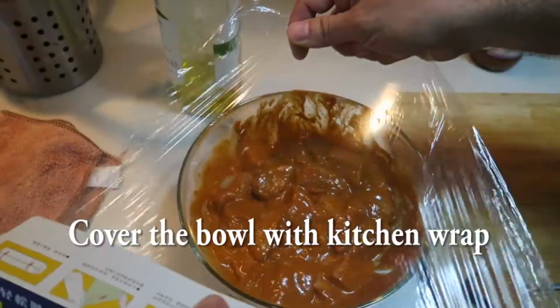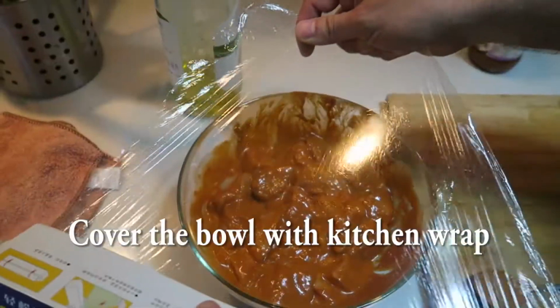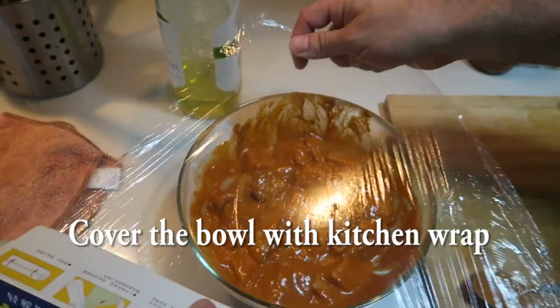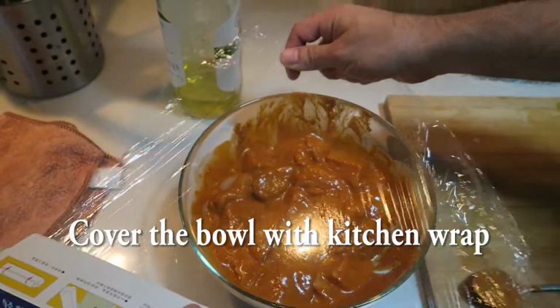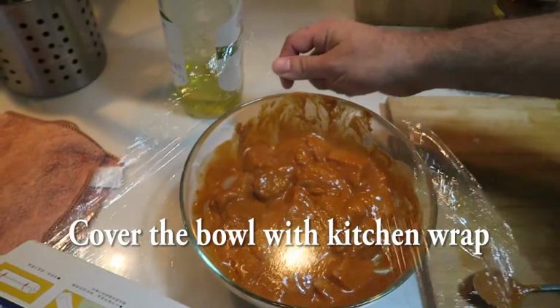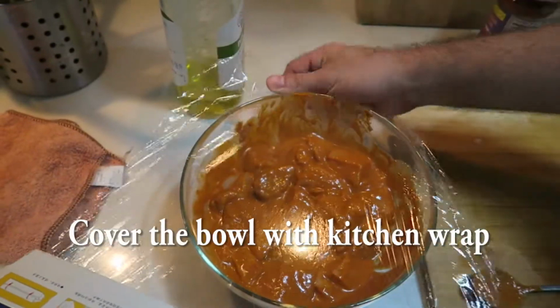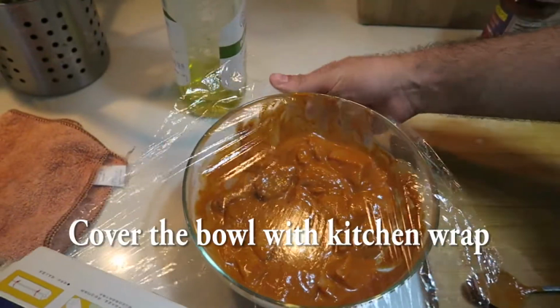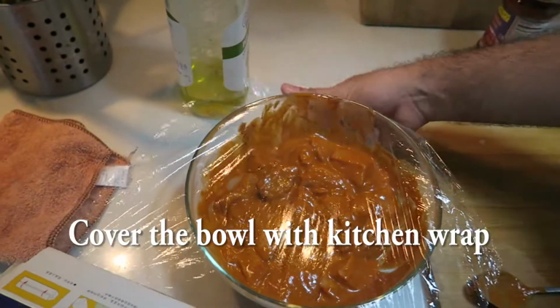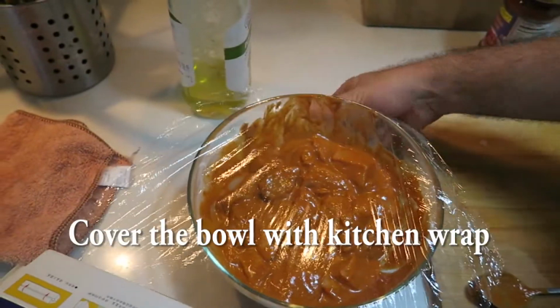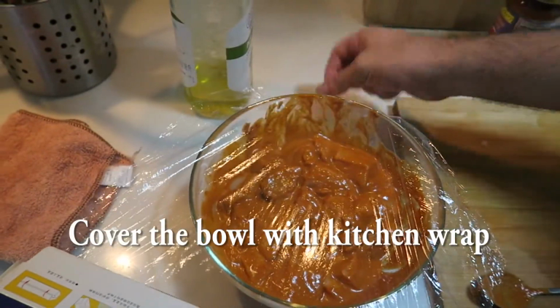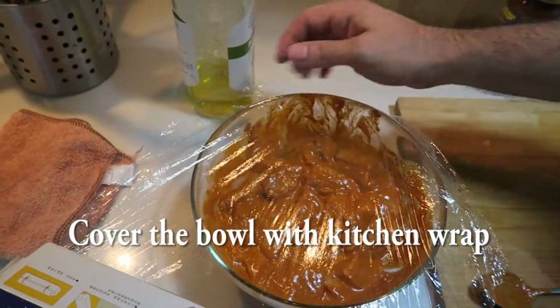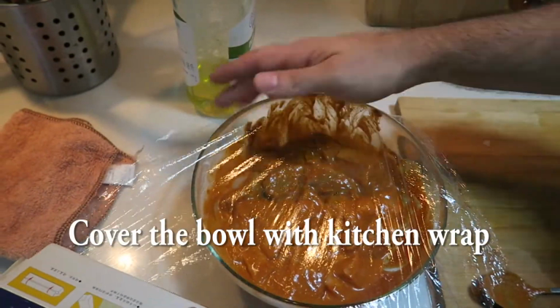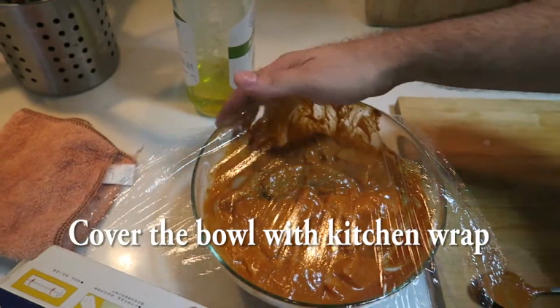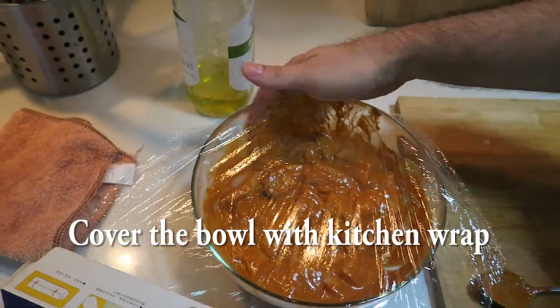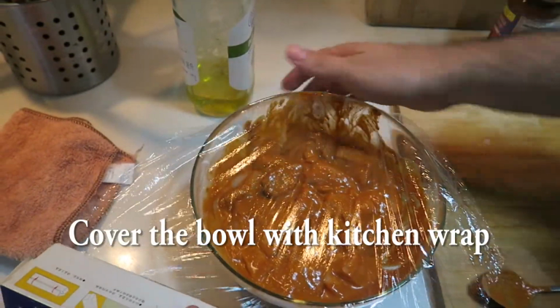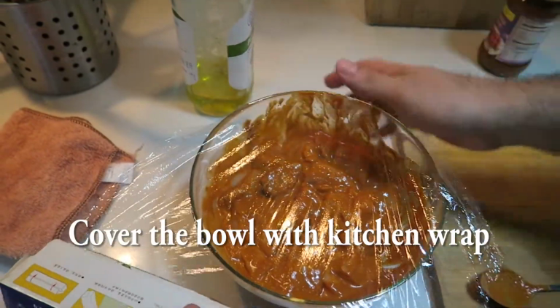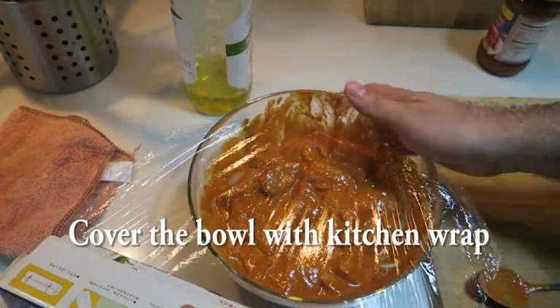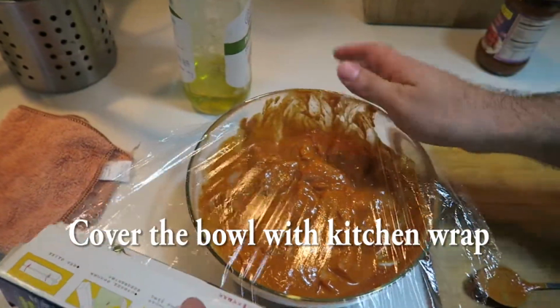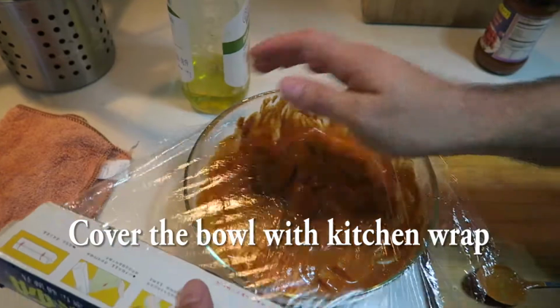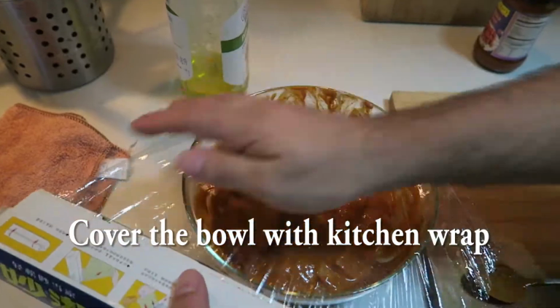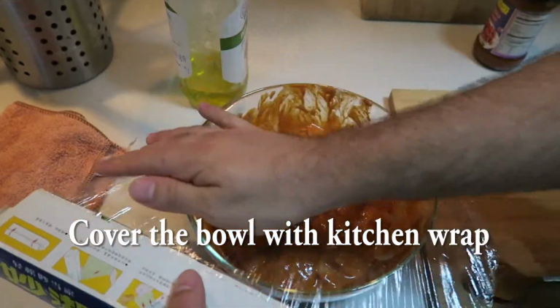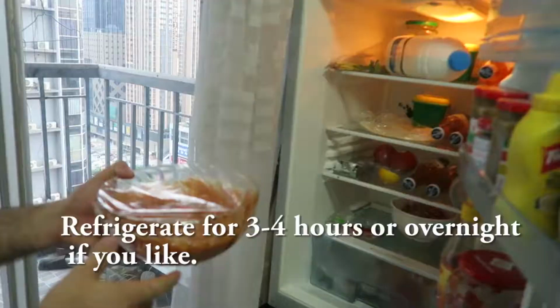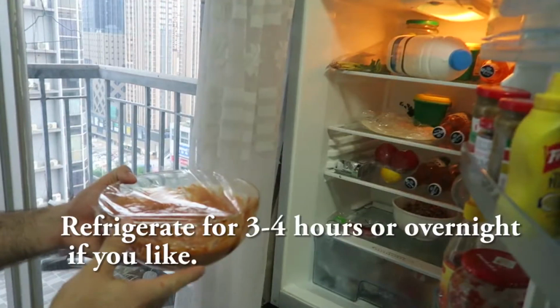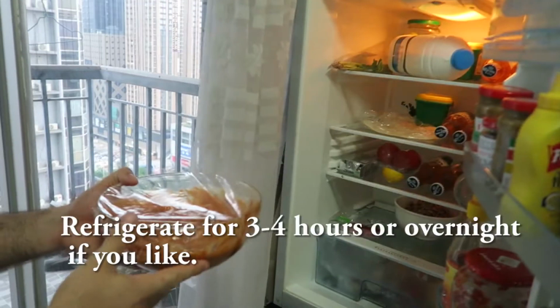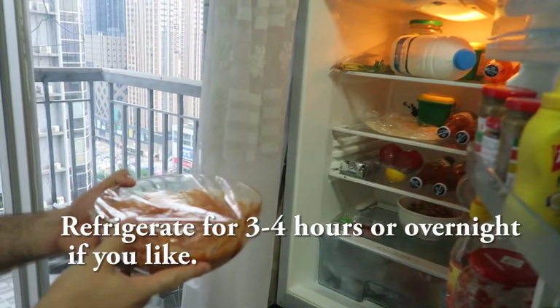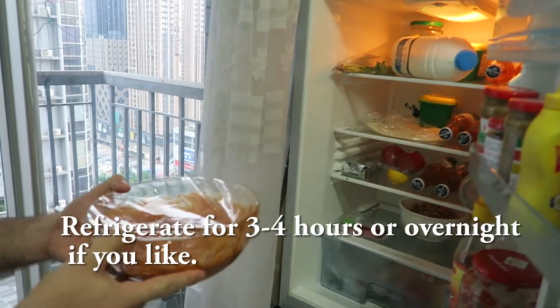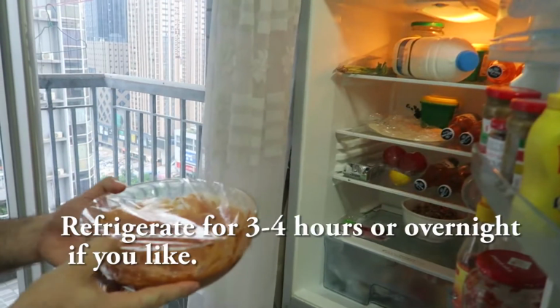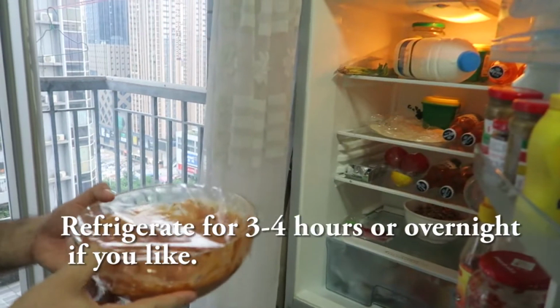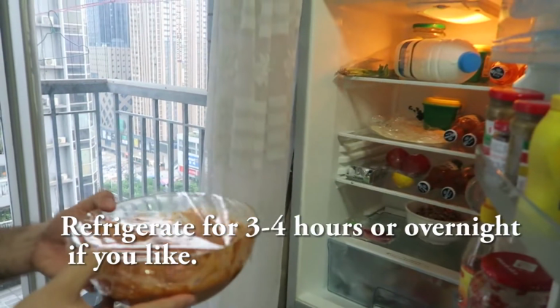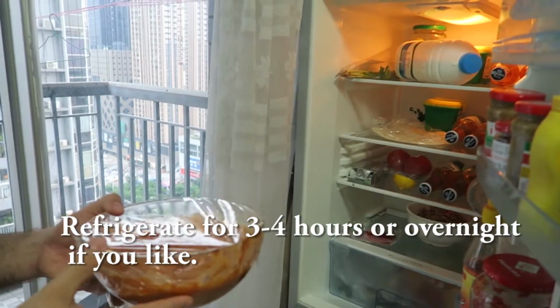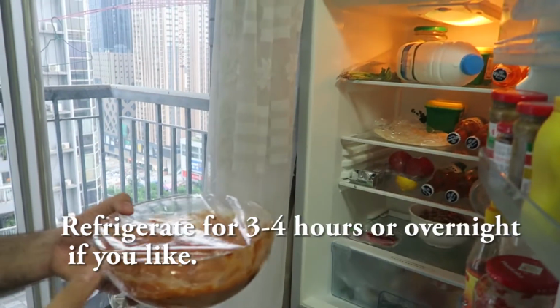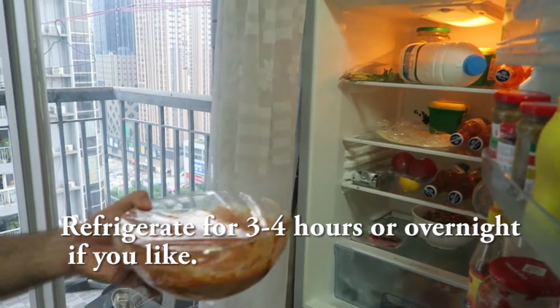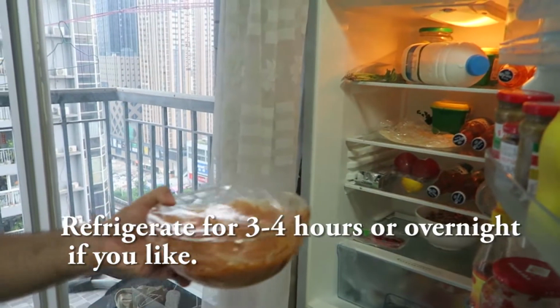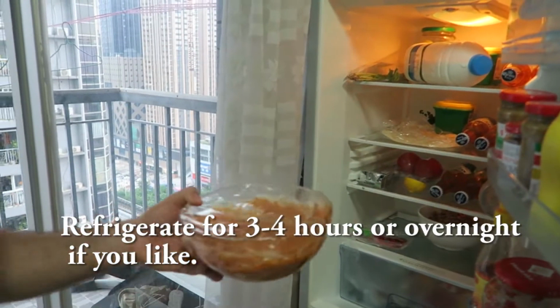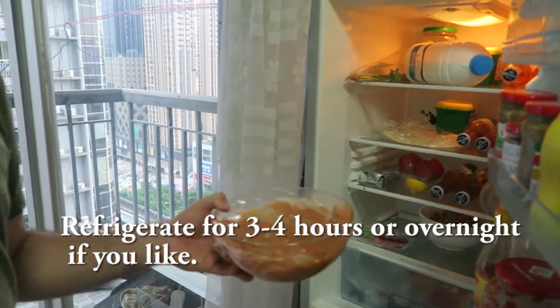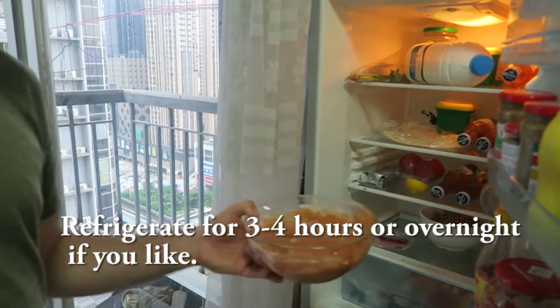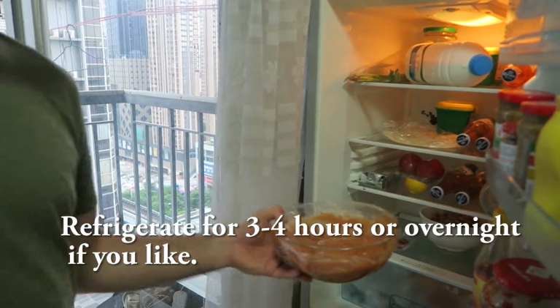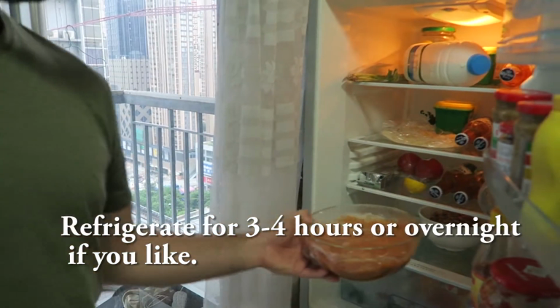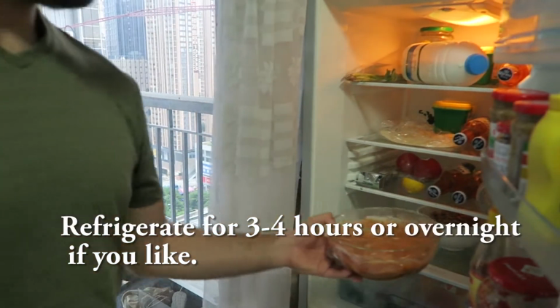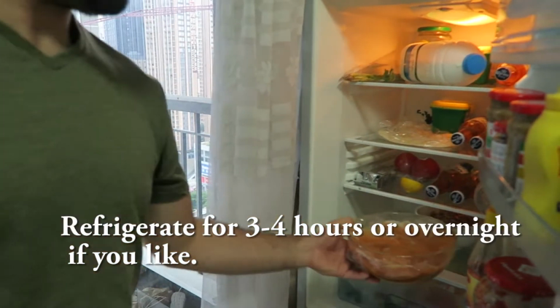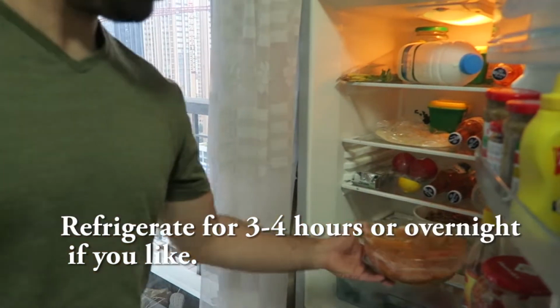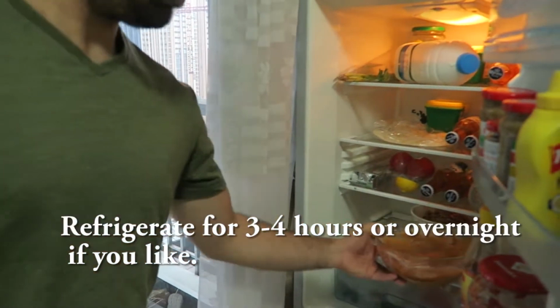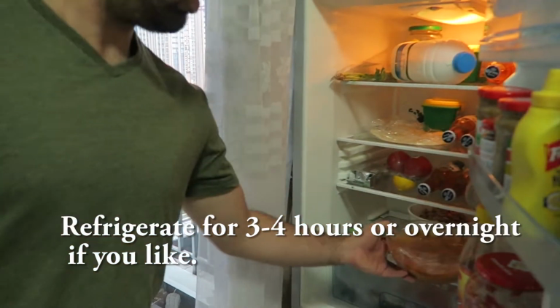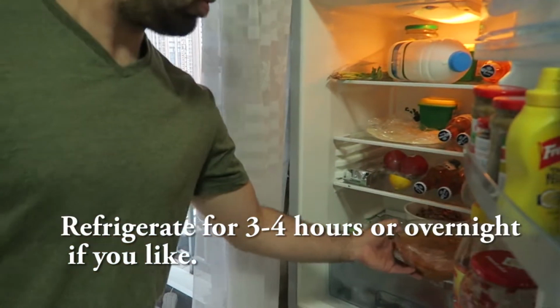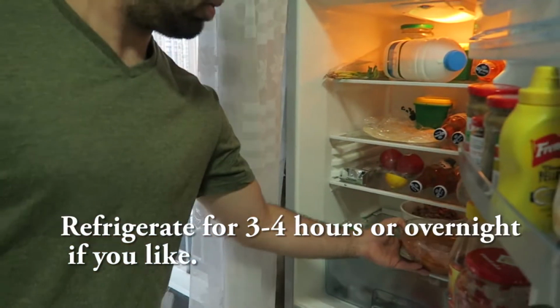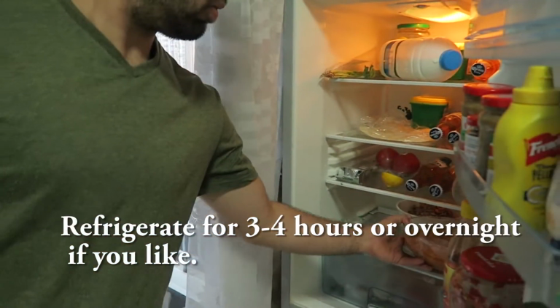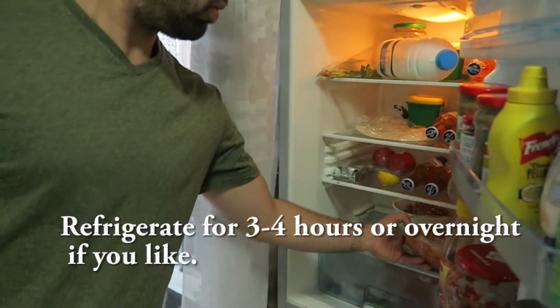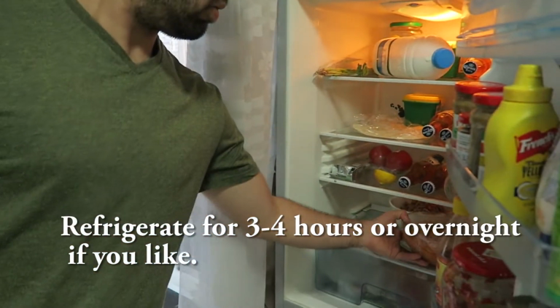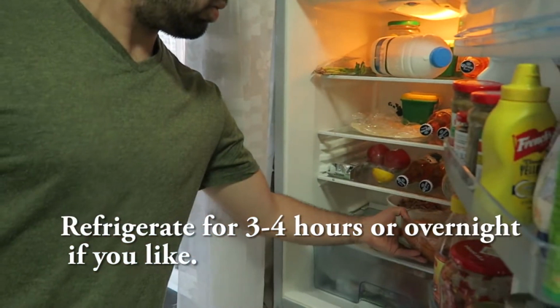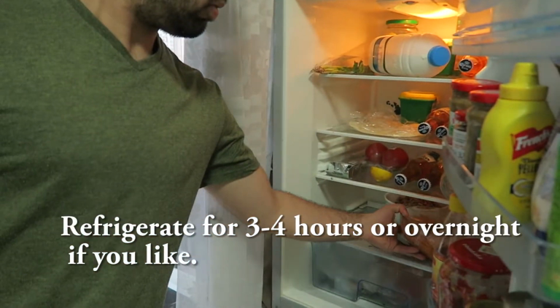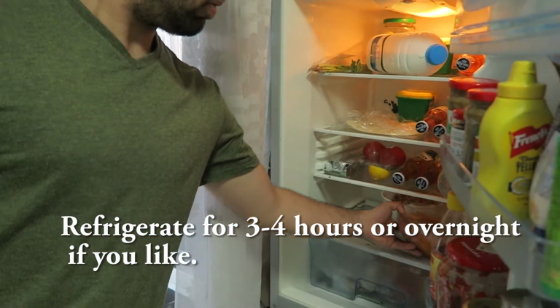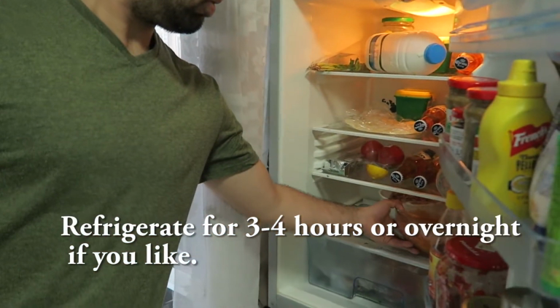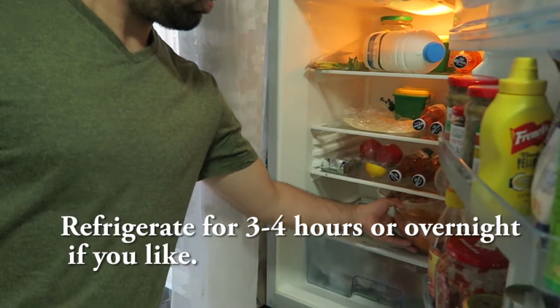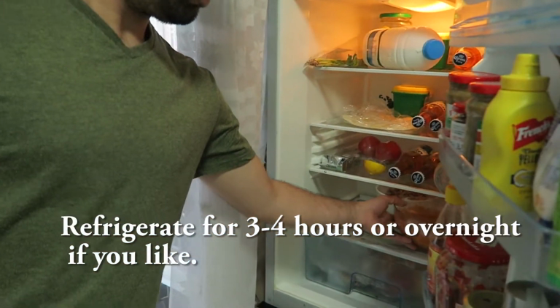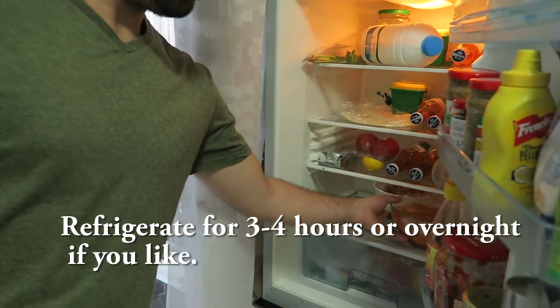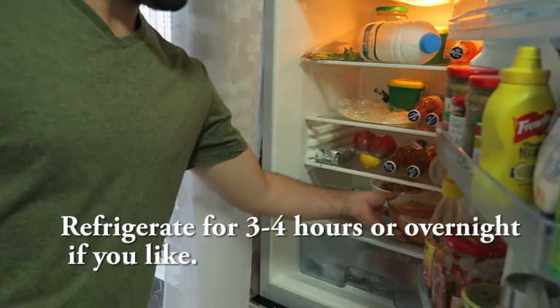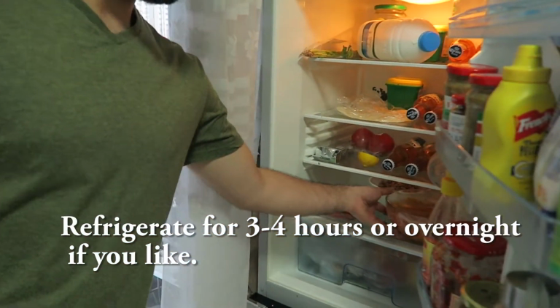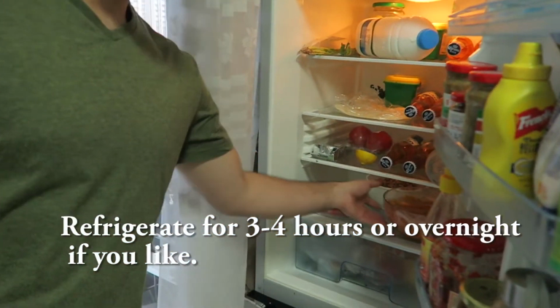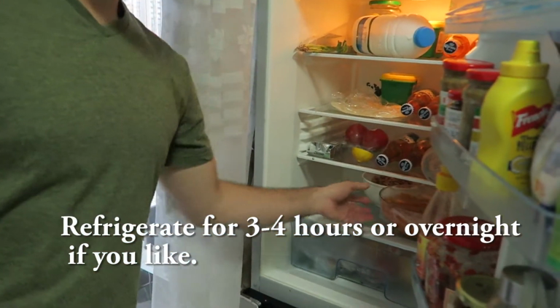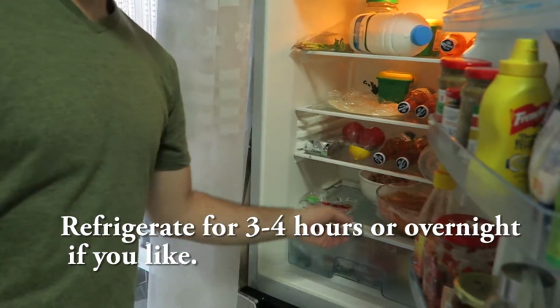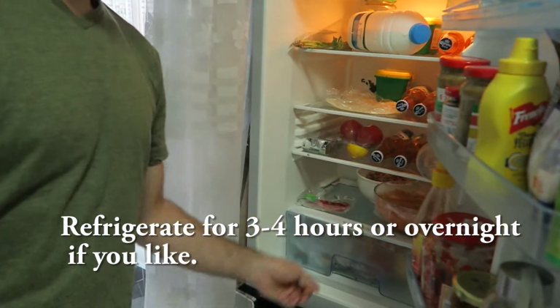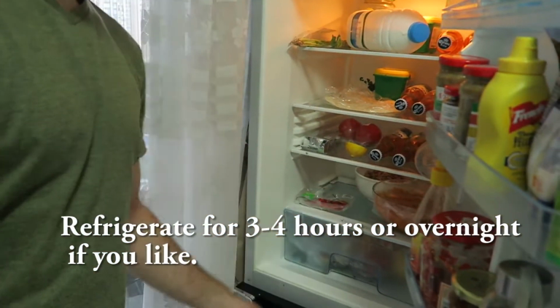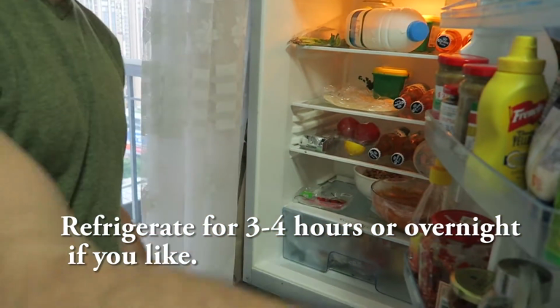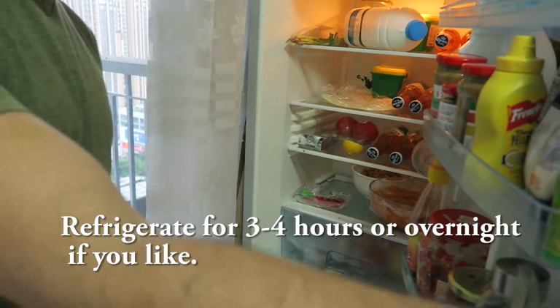Now, you're just going to cover it and throw it in the refrigerator for three to four hours, or even overnight if you've got the time.